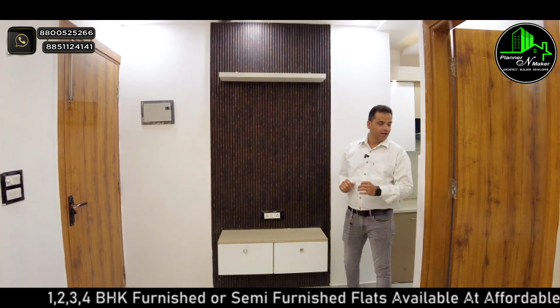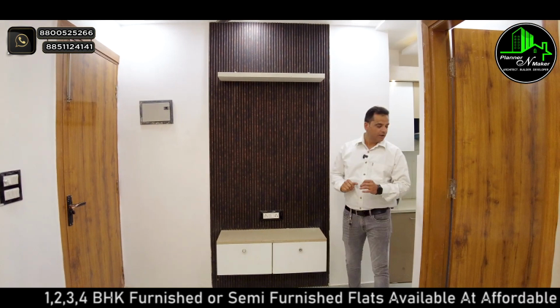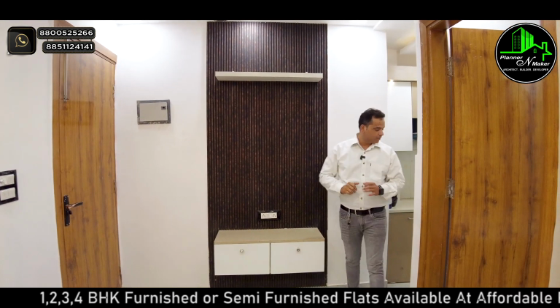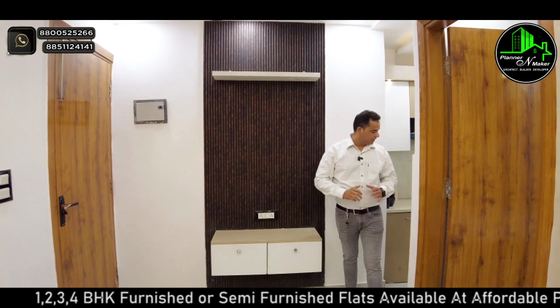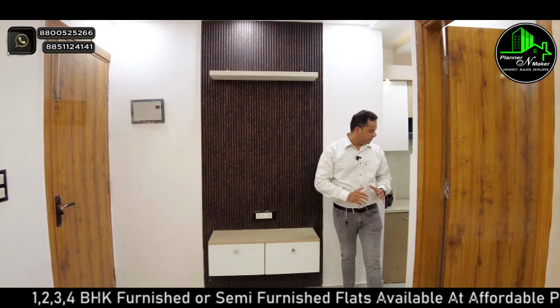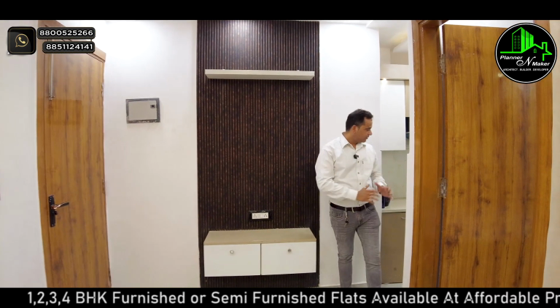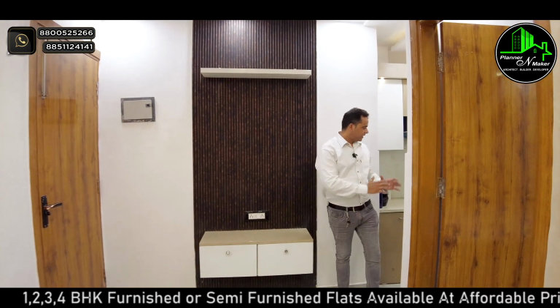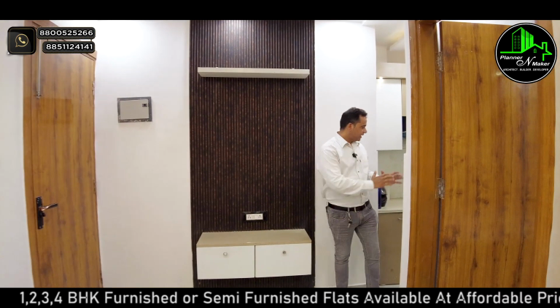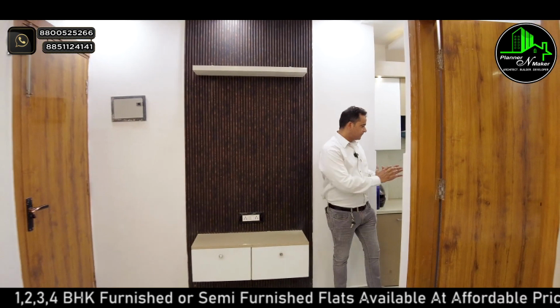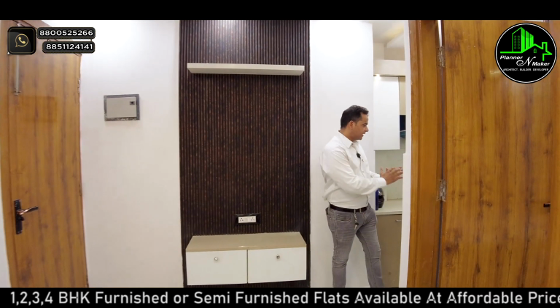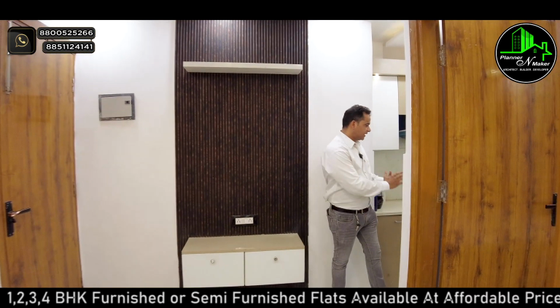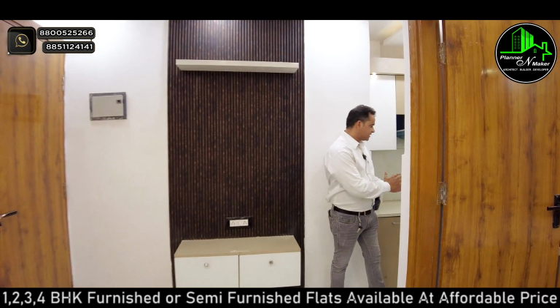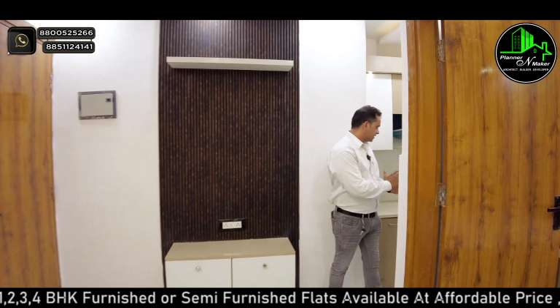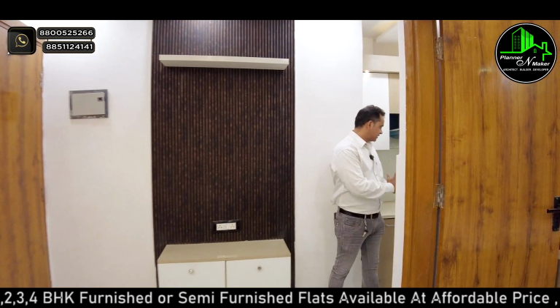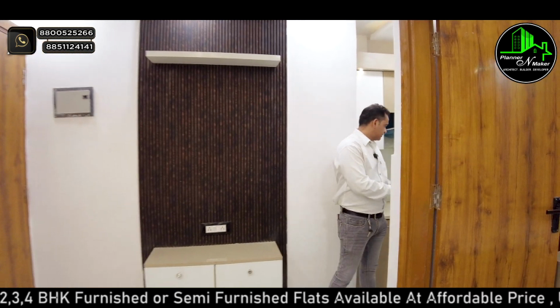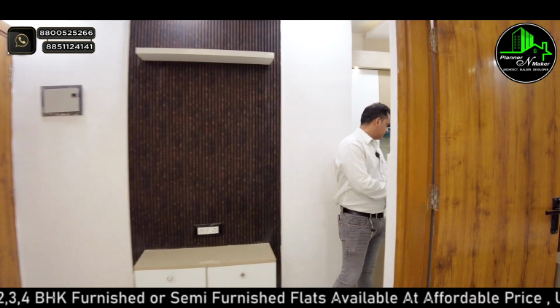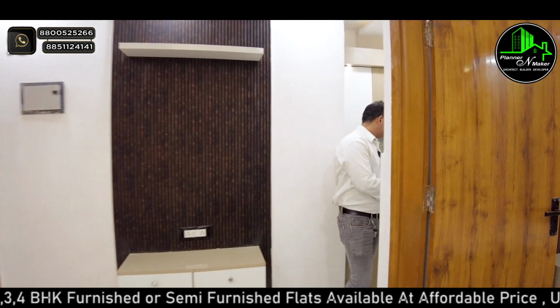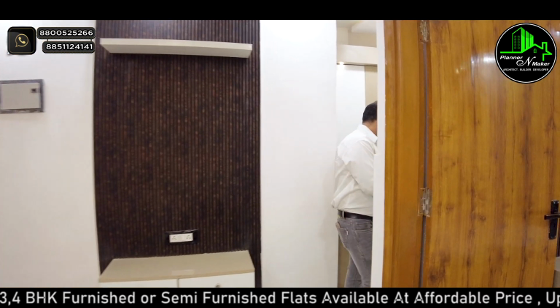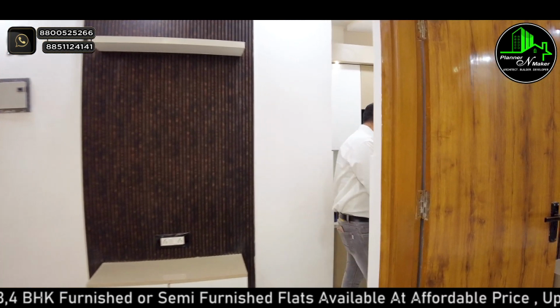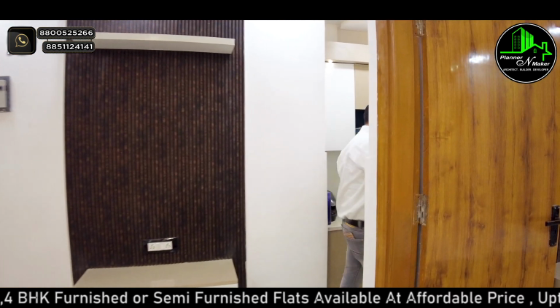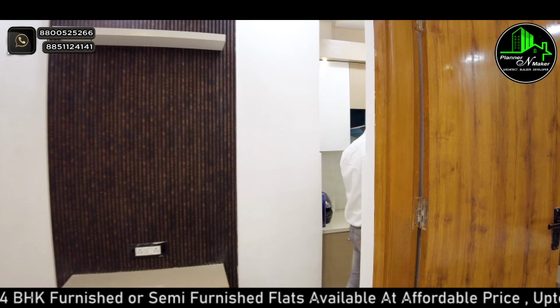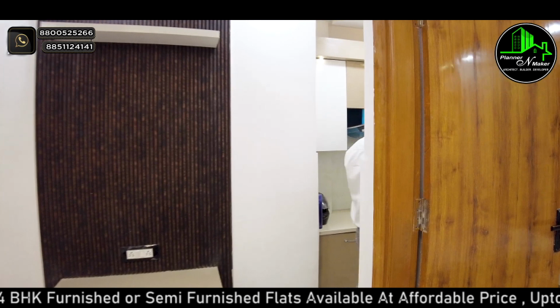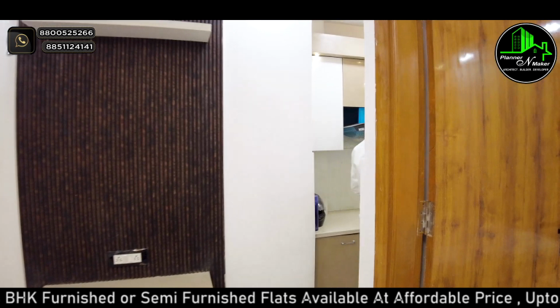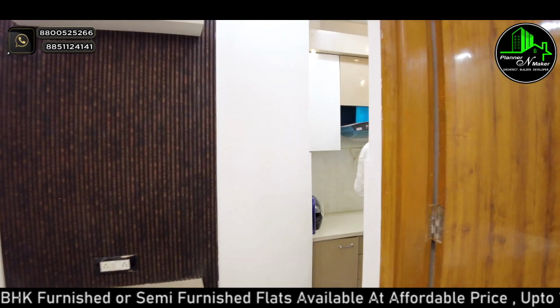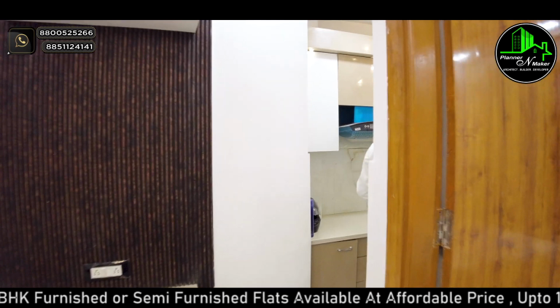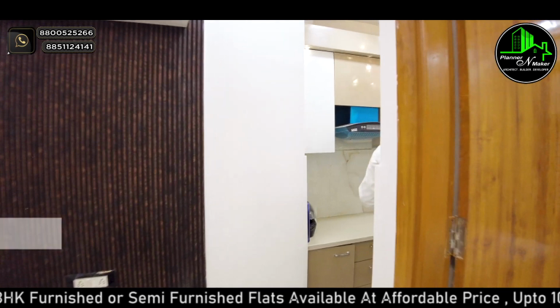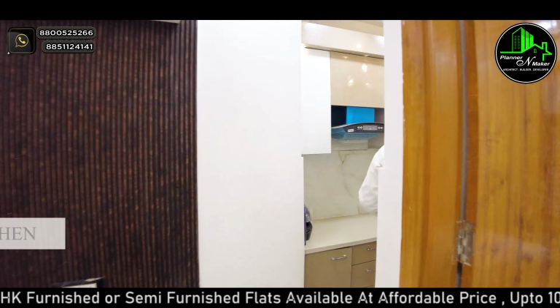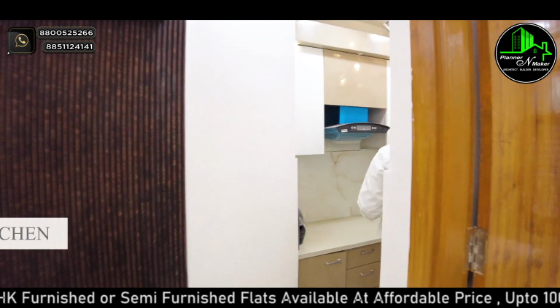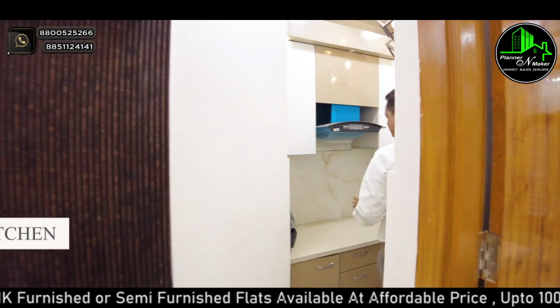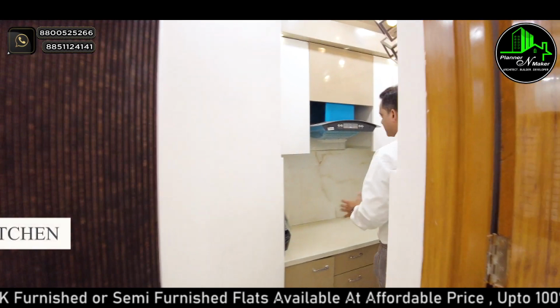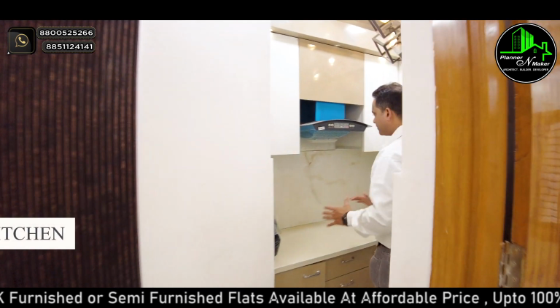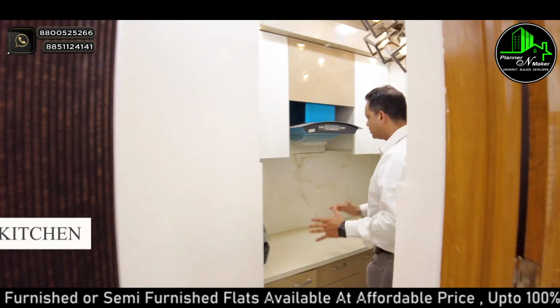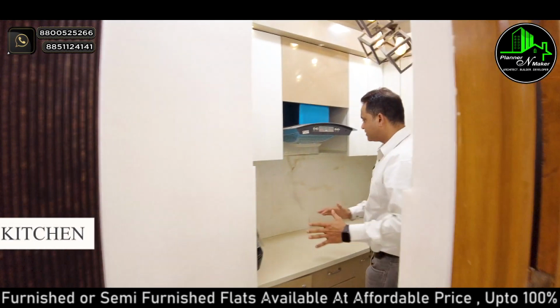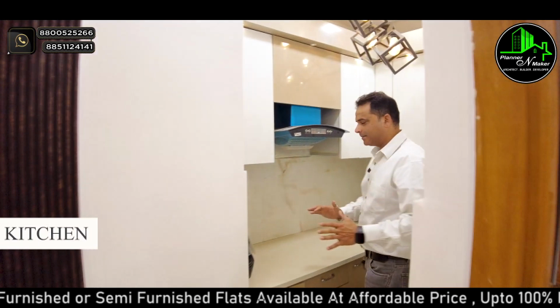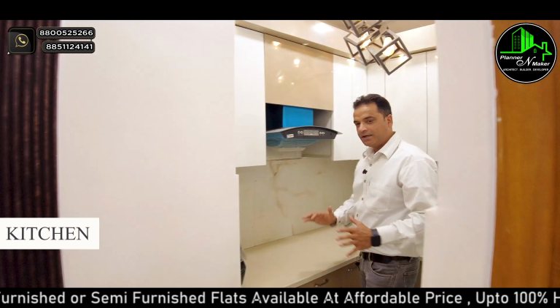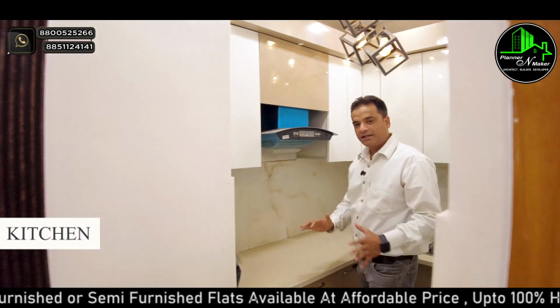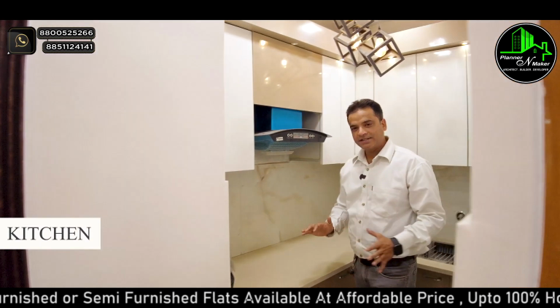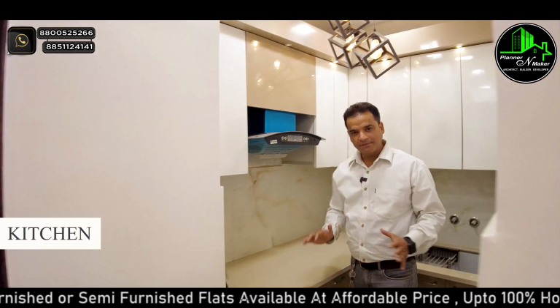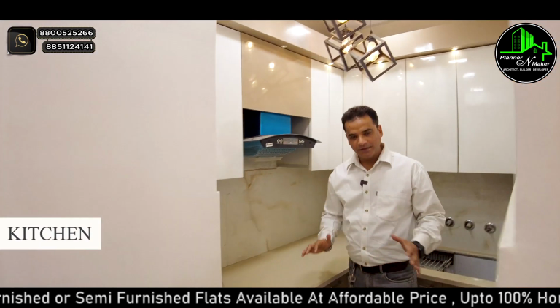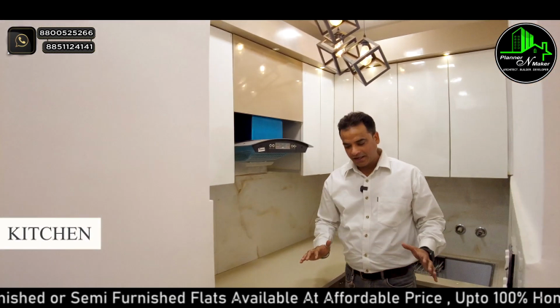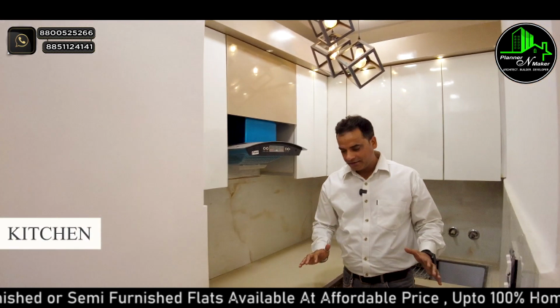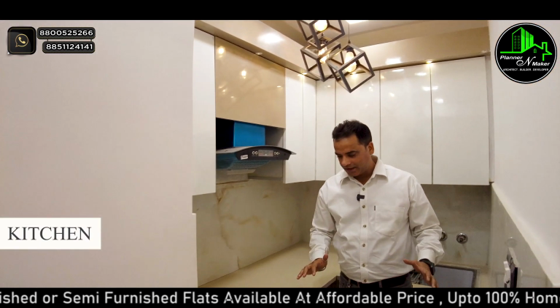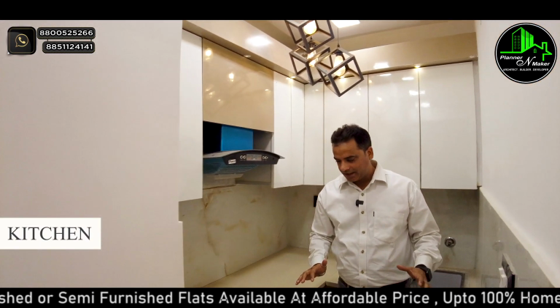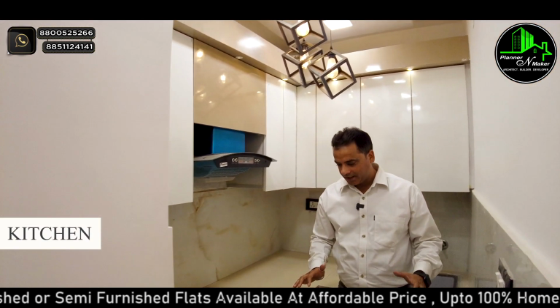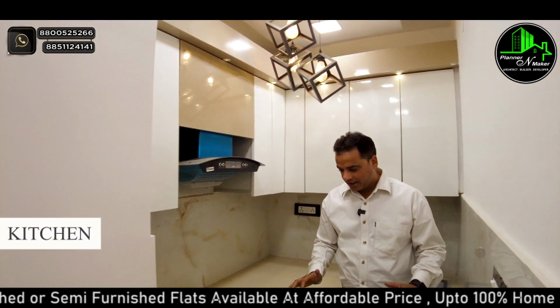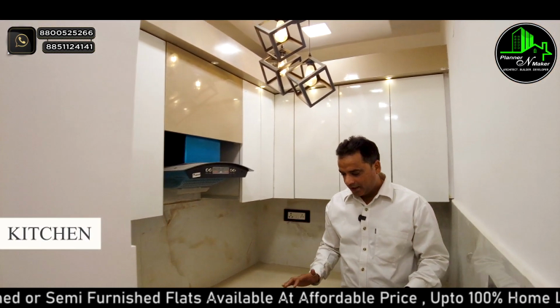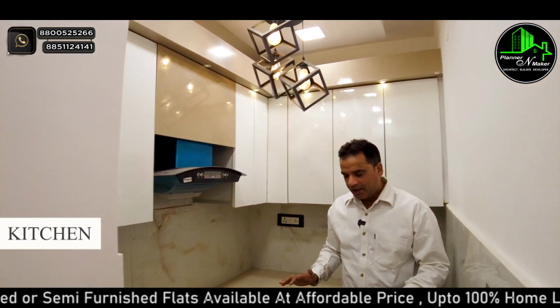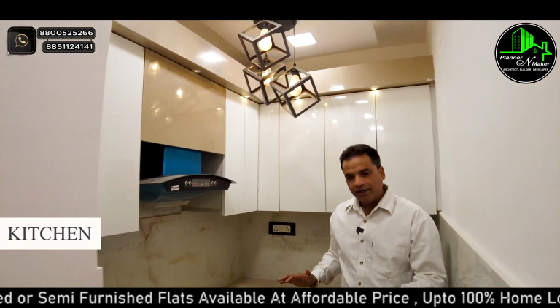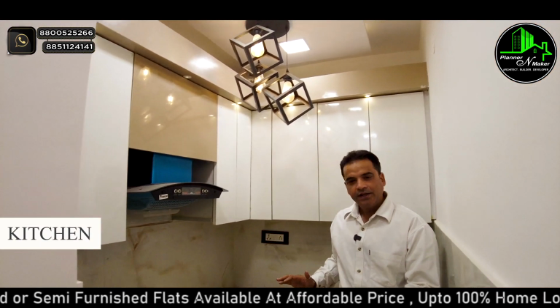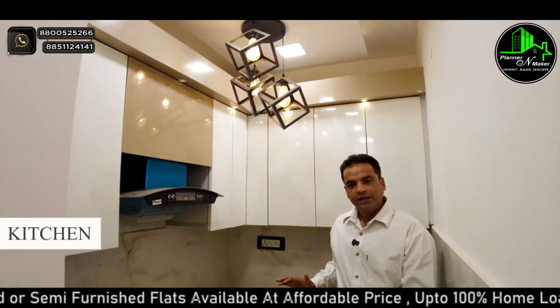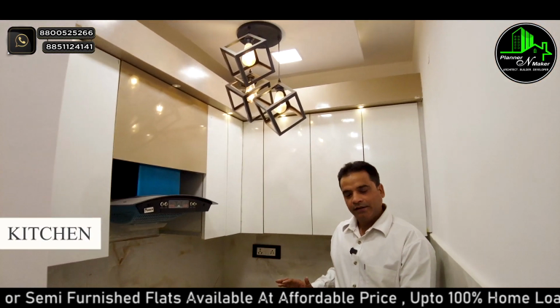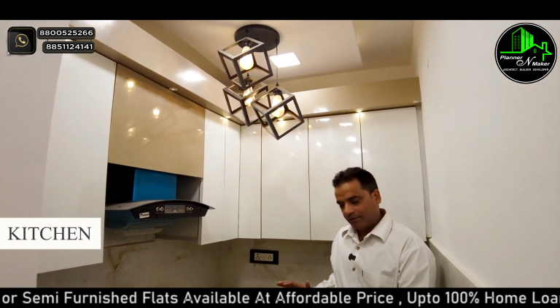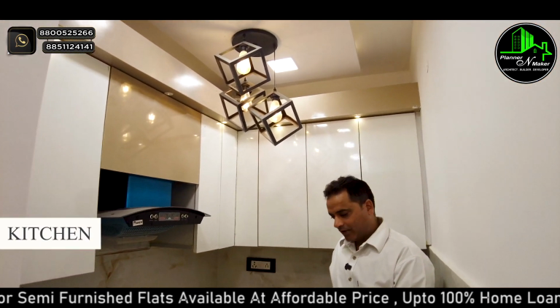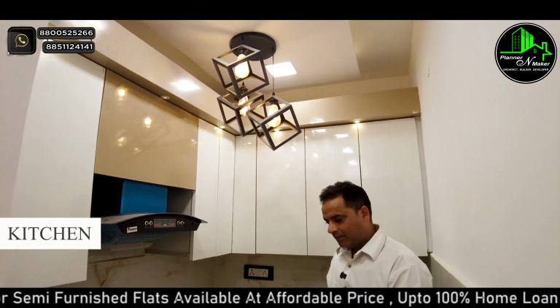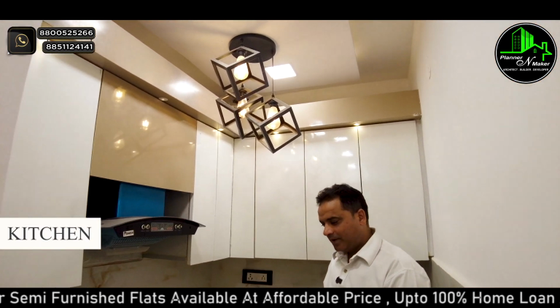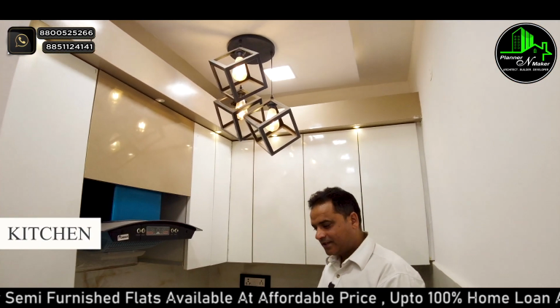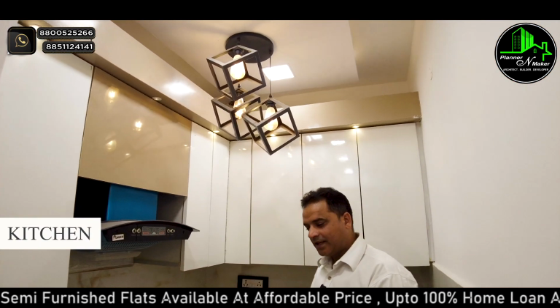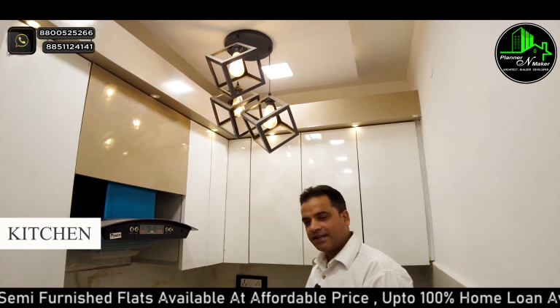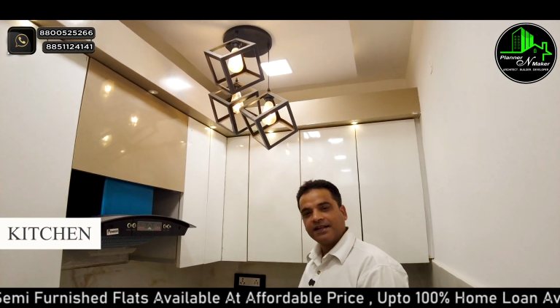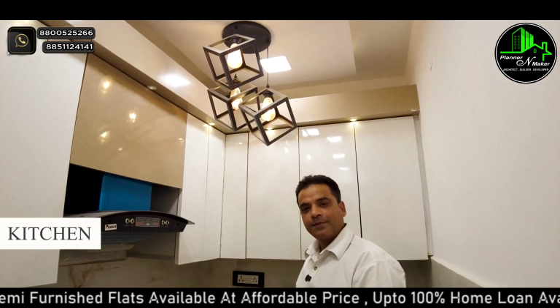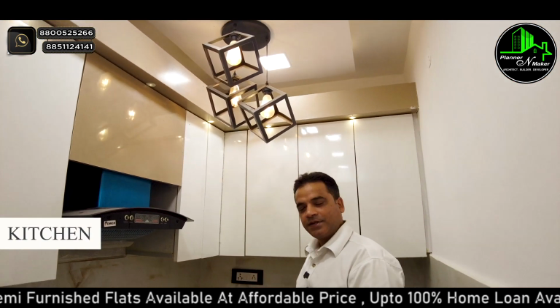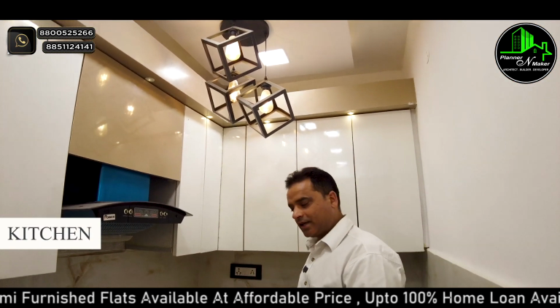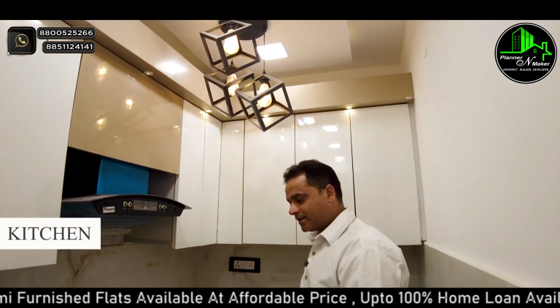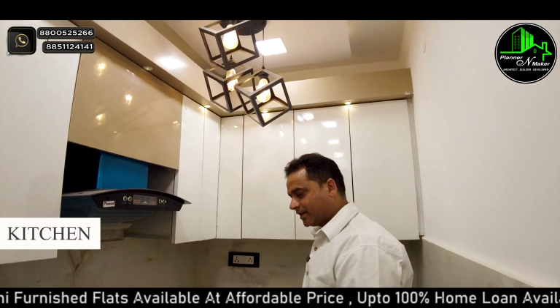This is your kitchen. It is a separate kitchen.